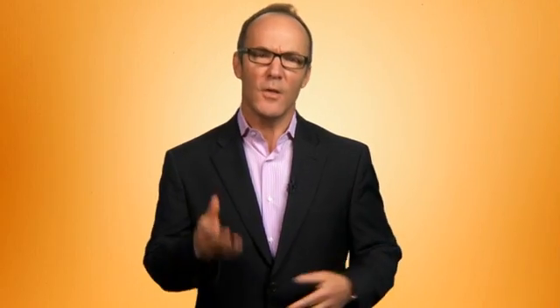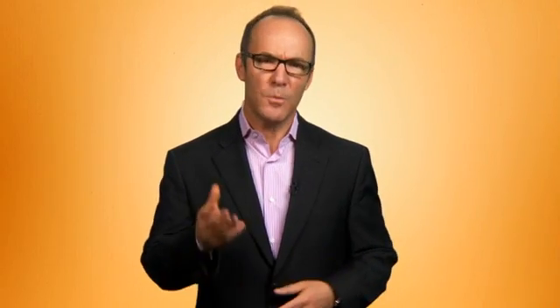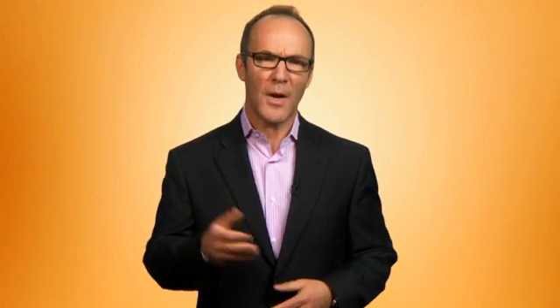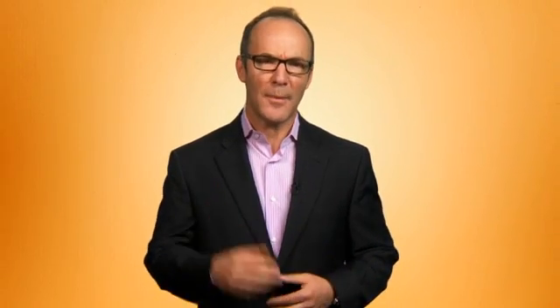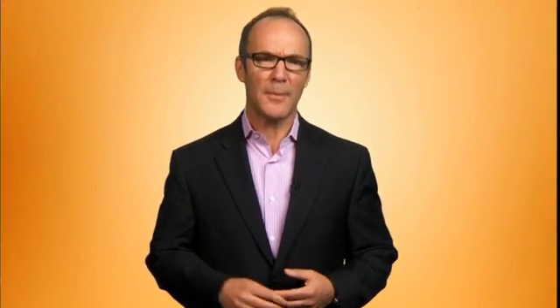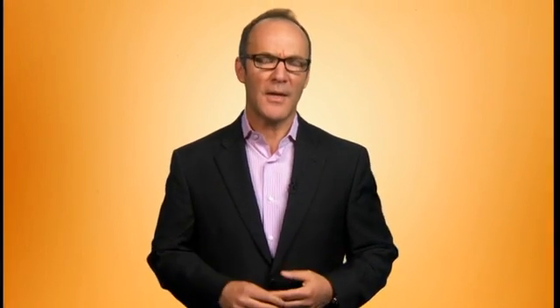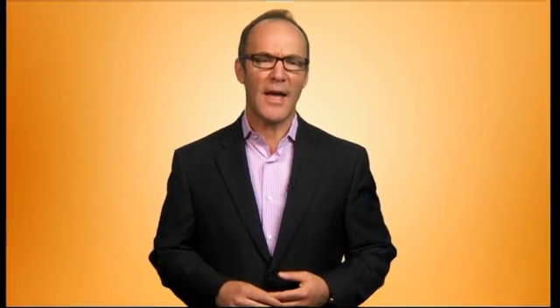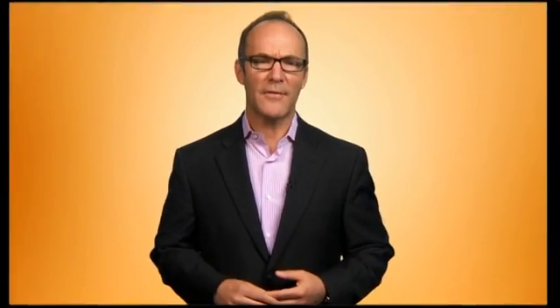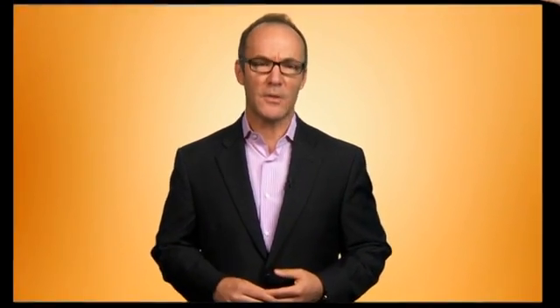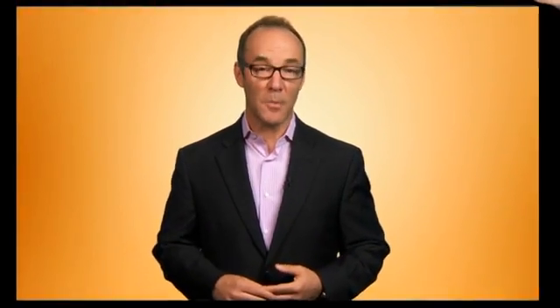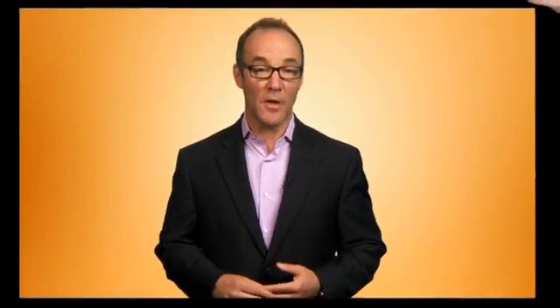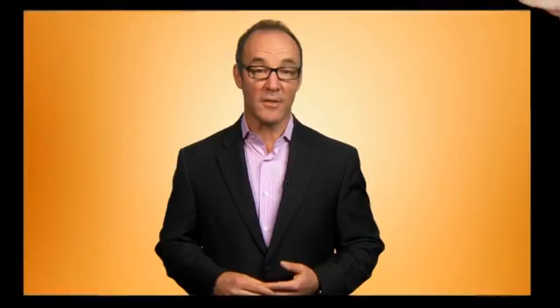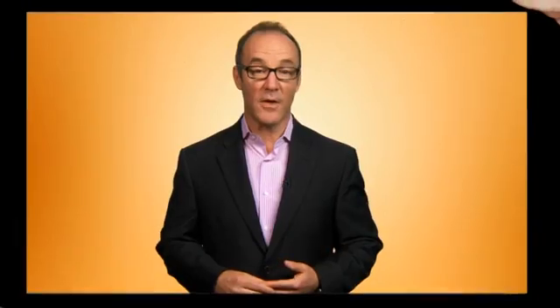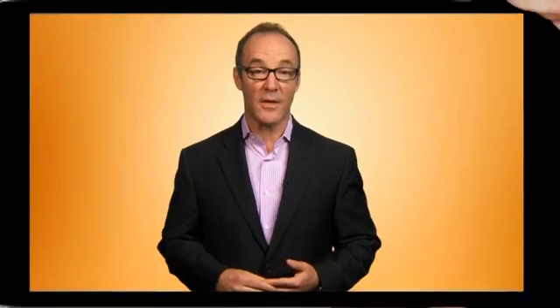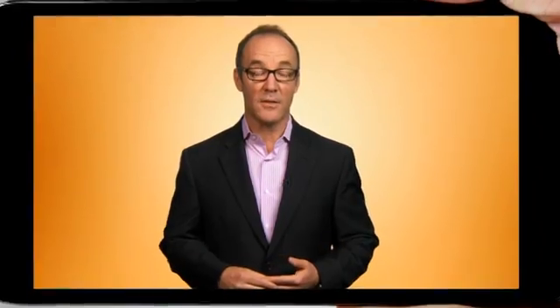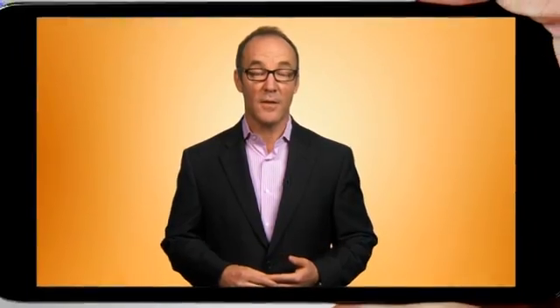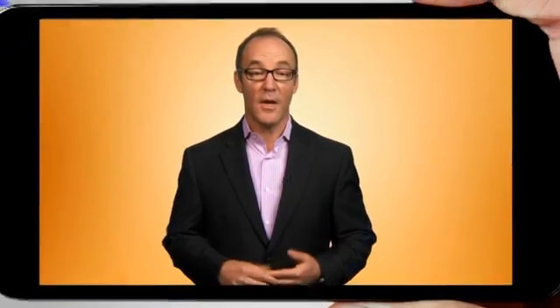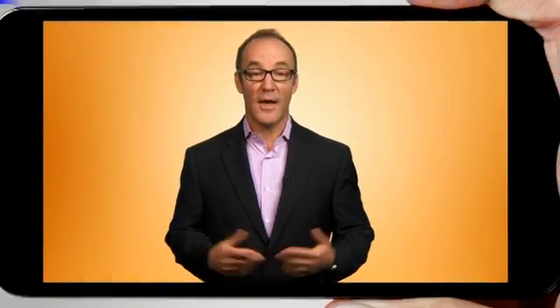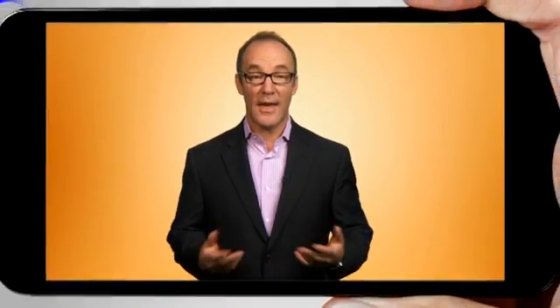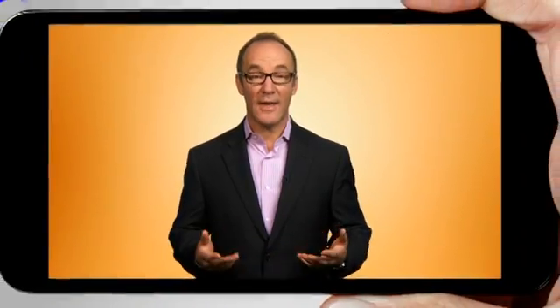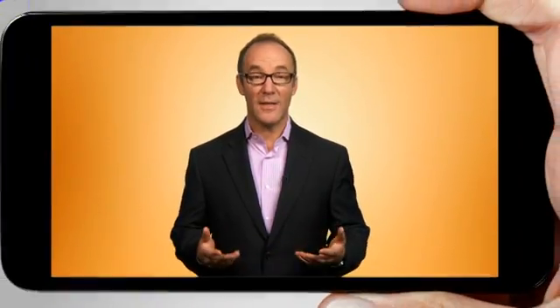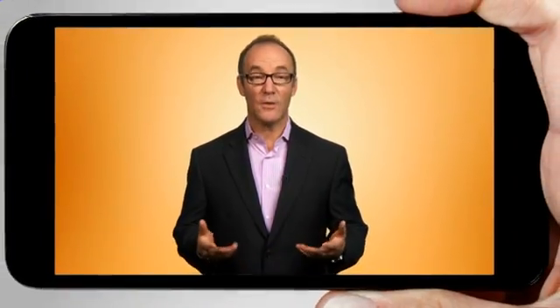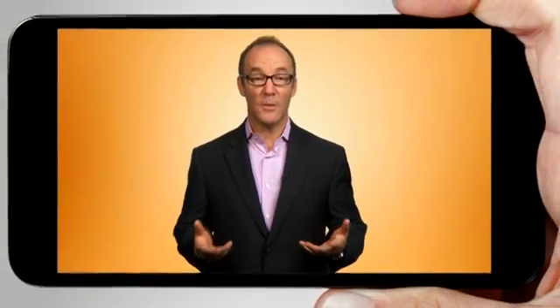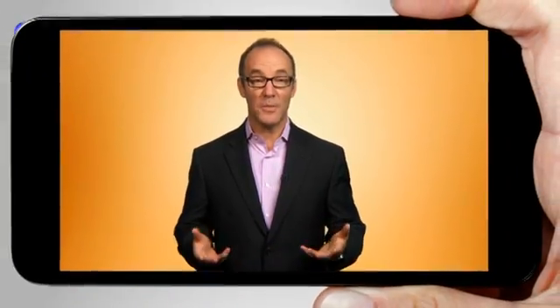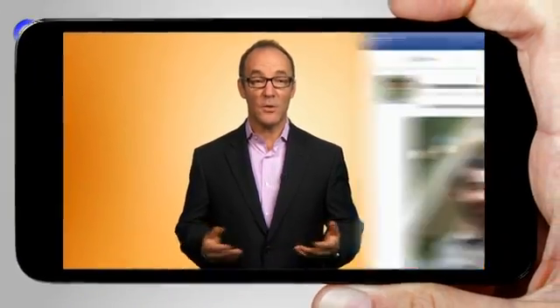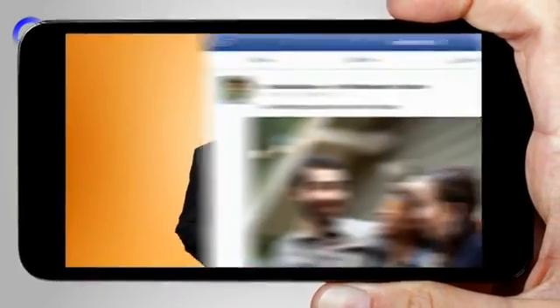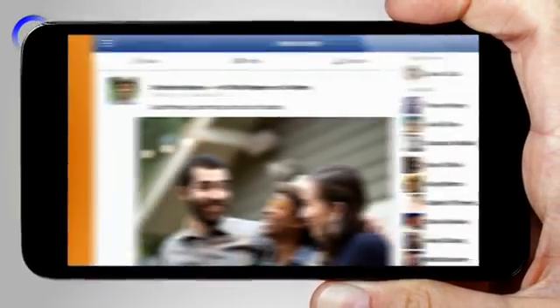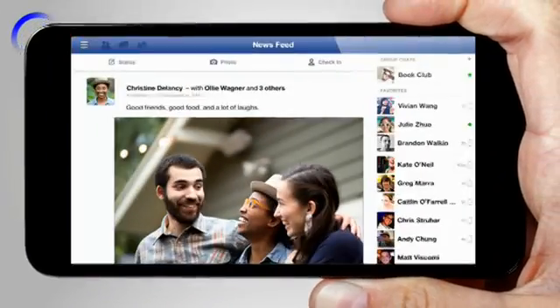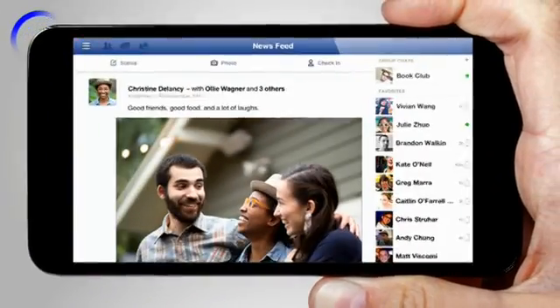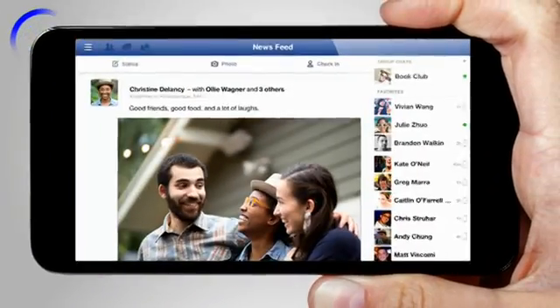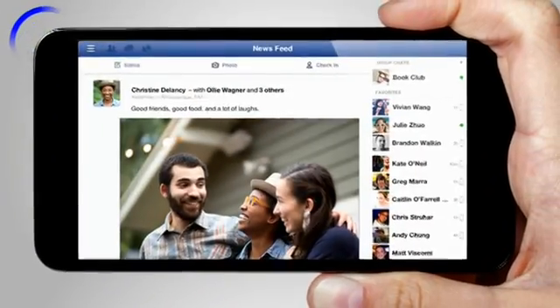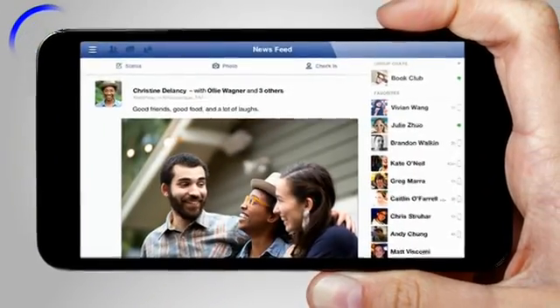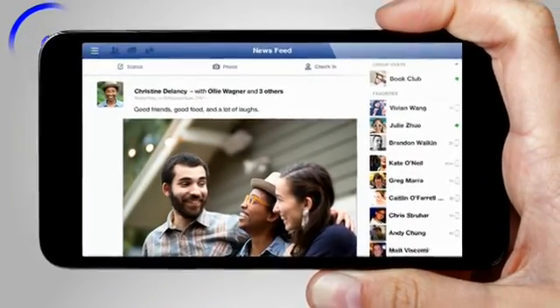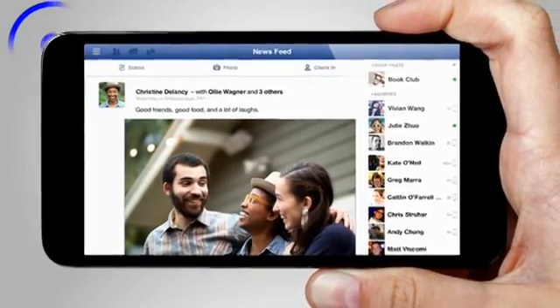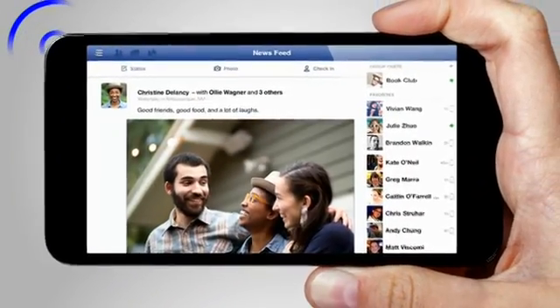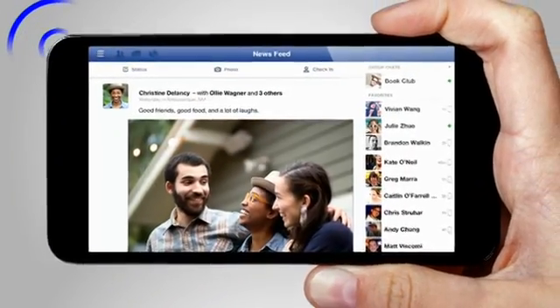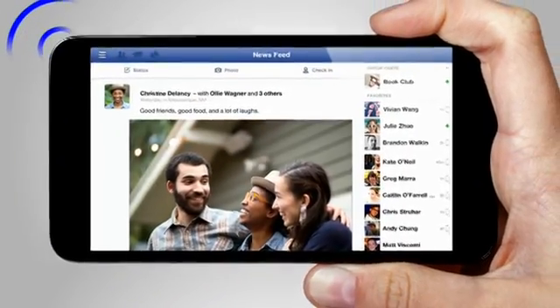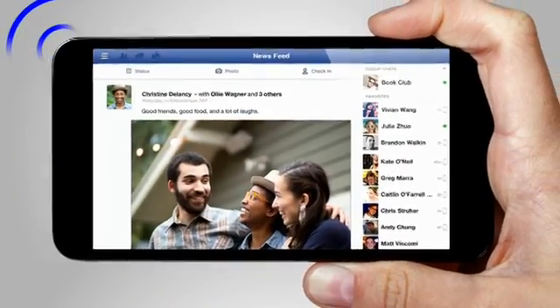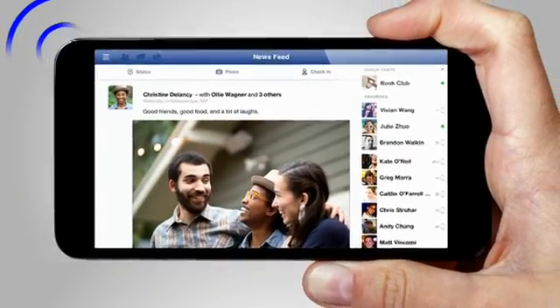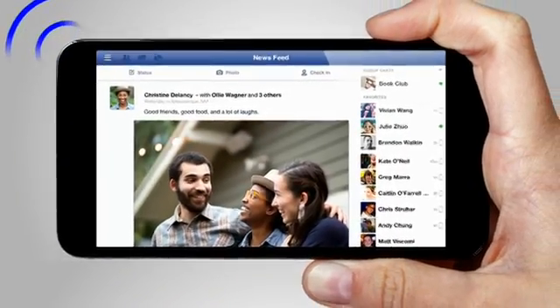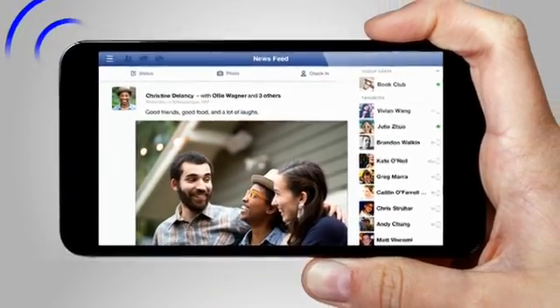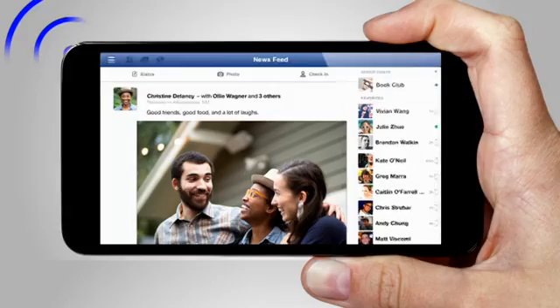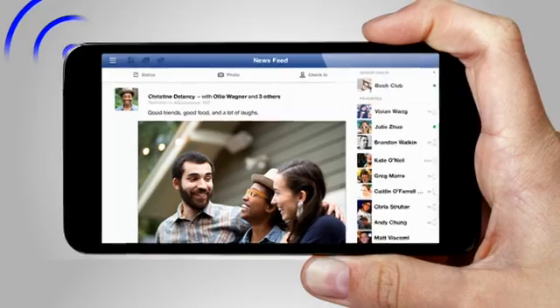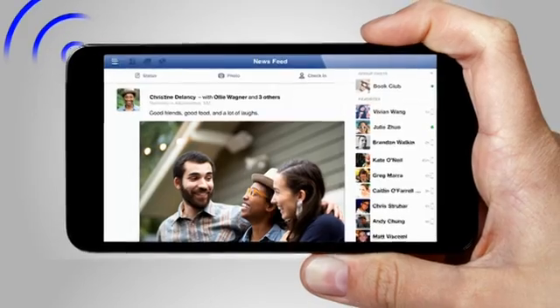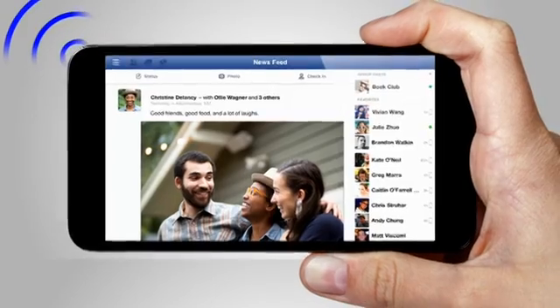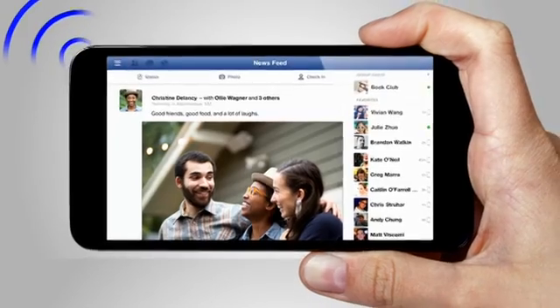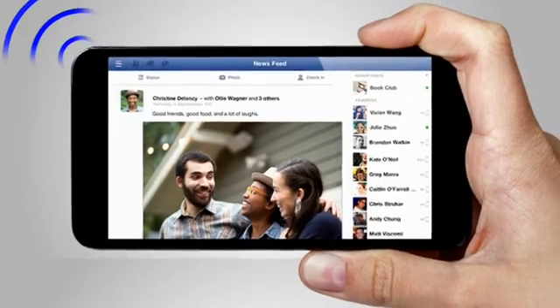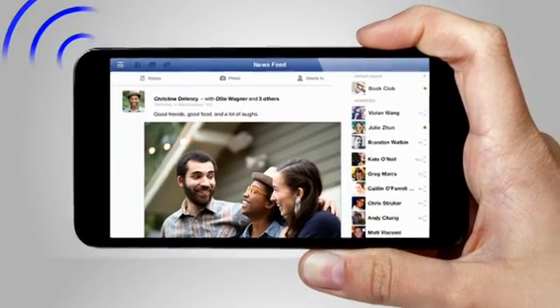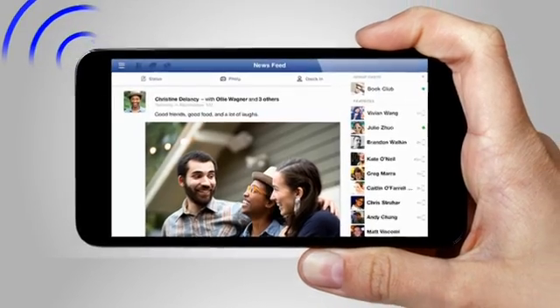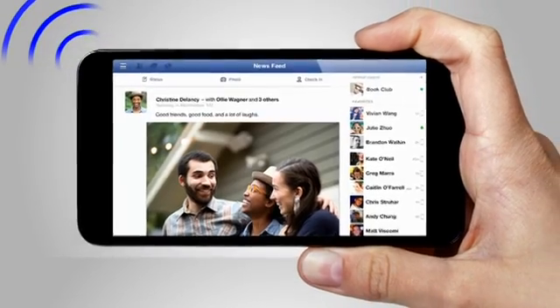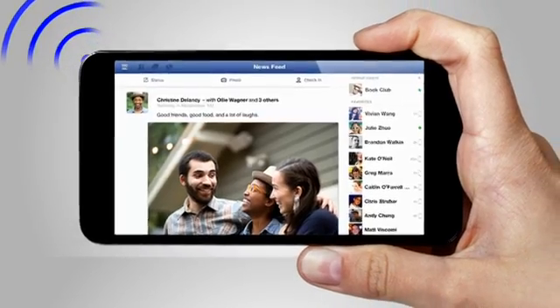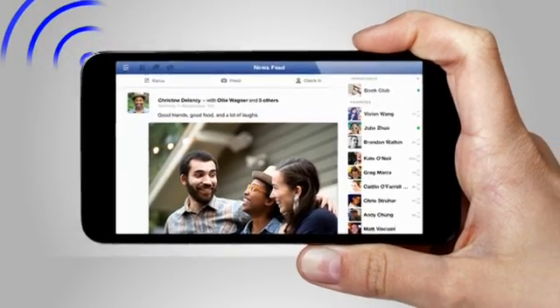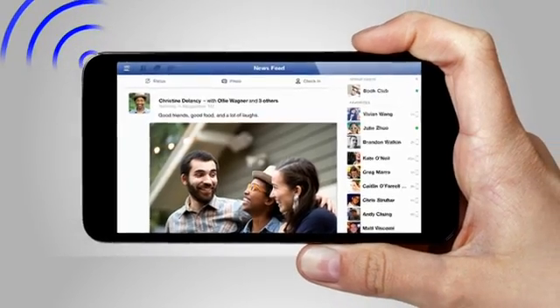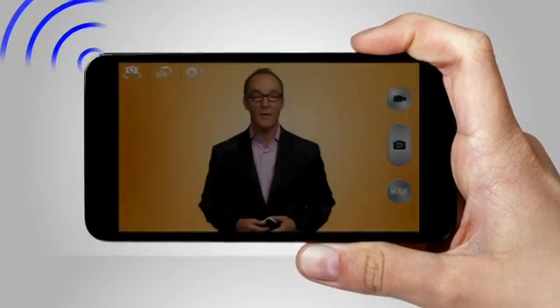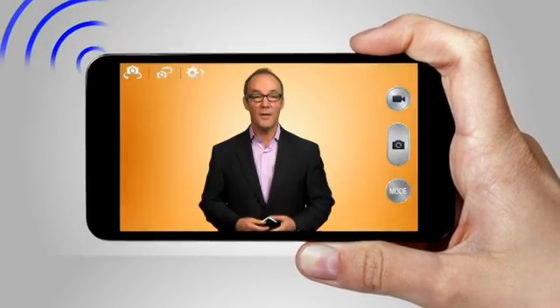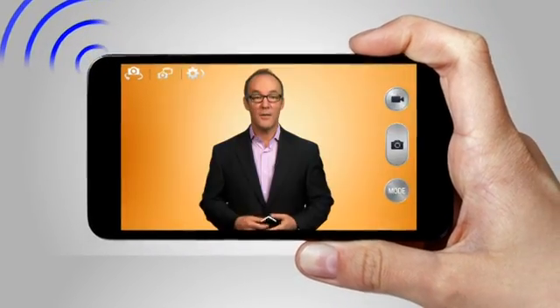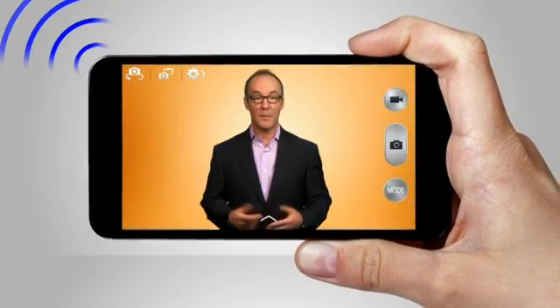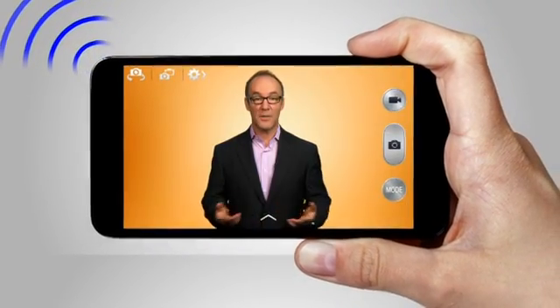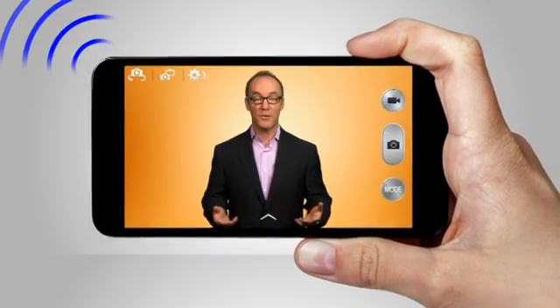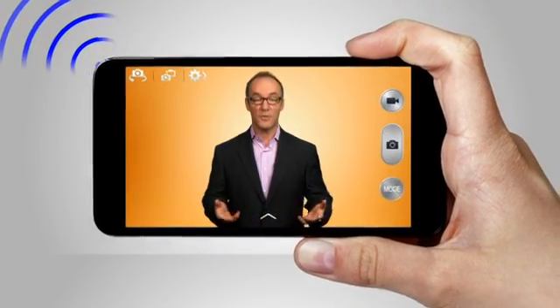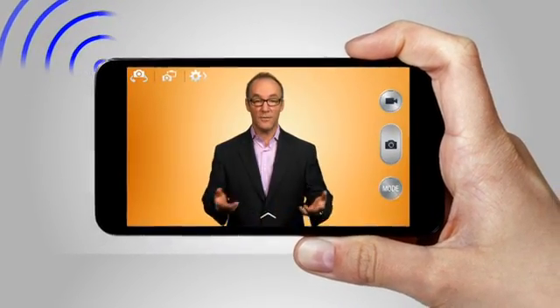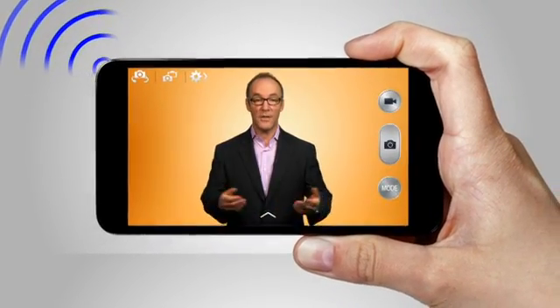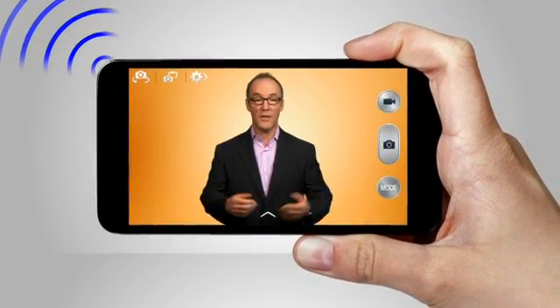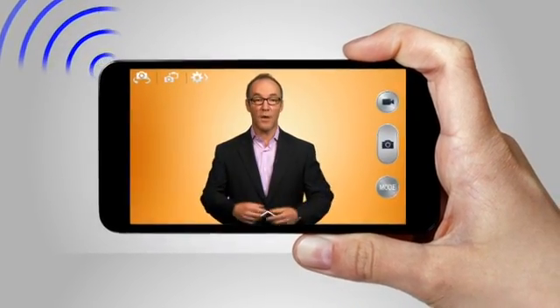You probably have a smart device, a handheld computer that can run apps, connect to Wi-Fi and other devices, and take pictures and video.